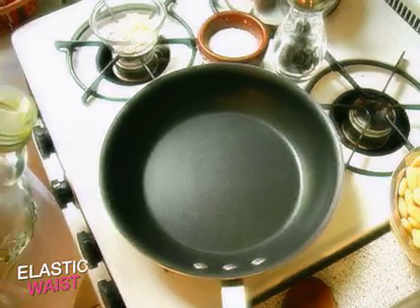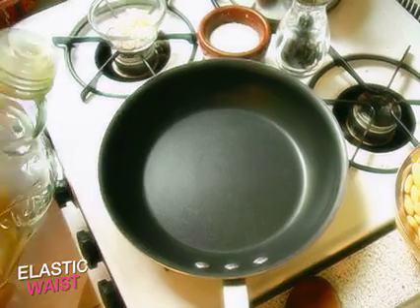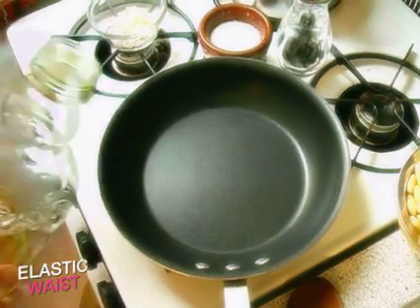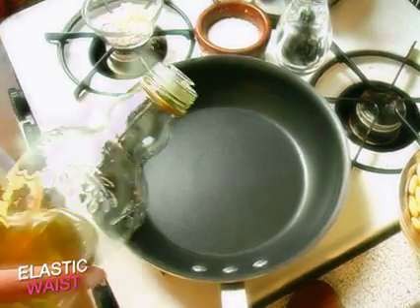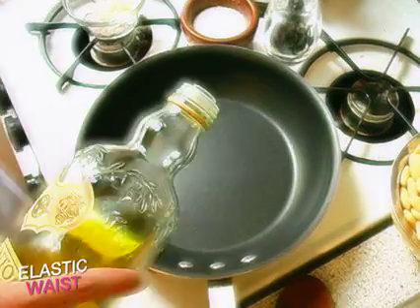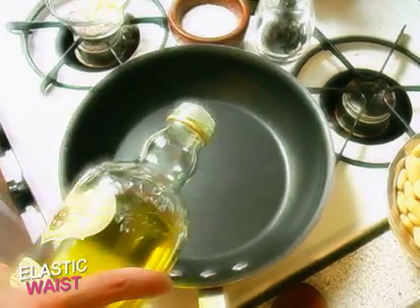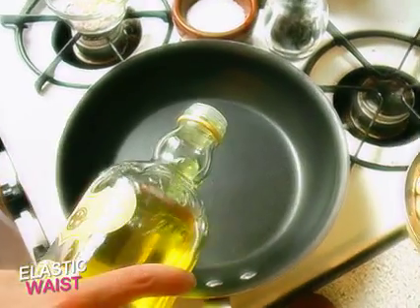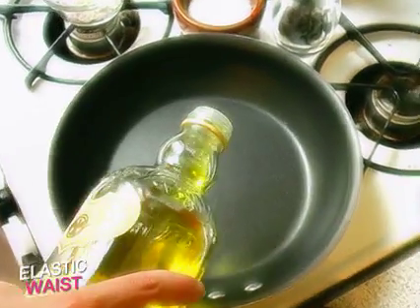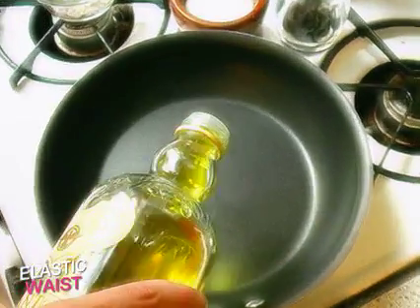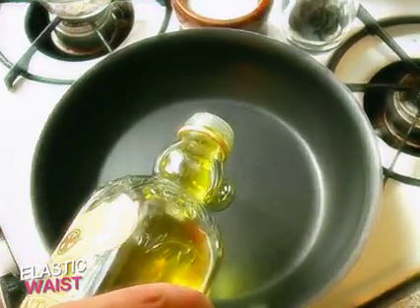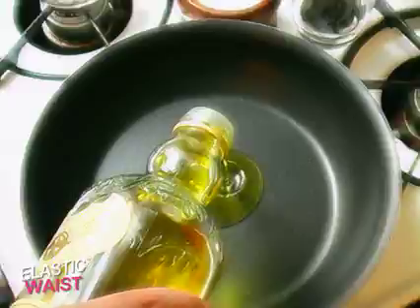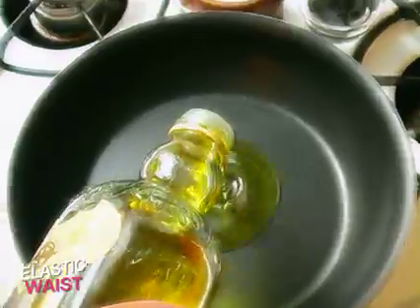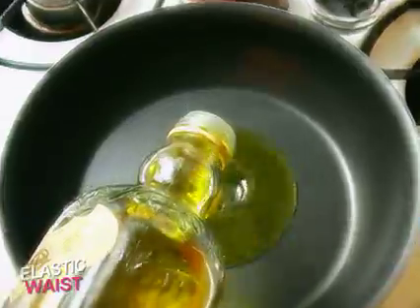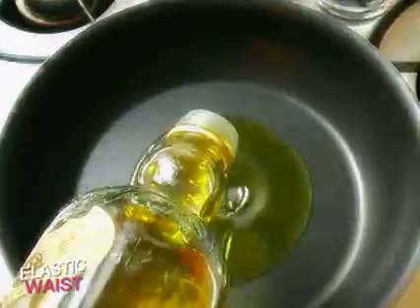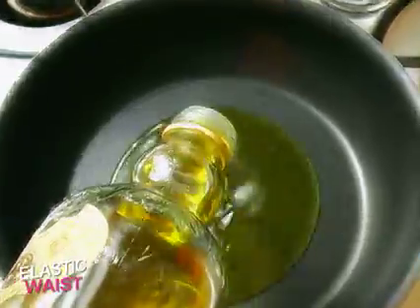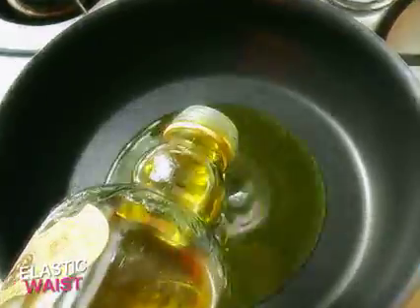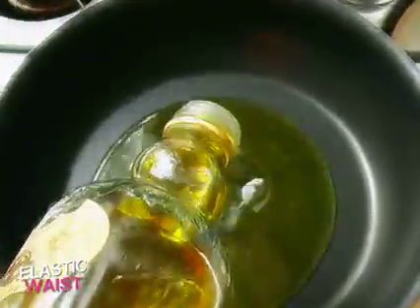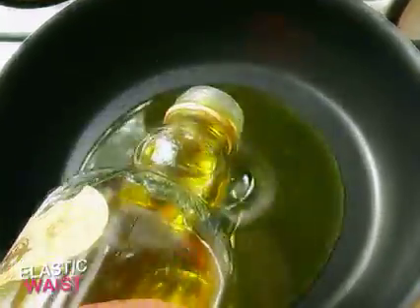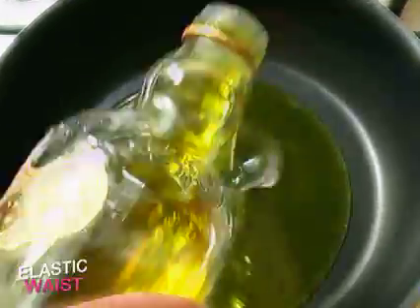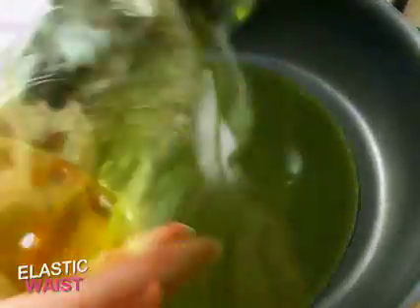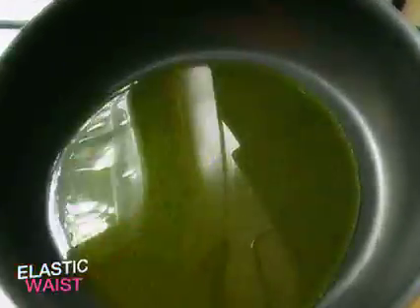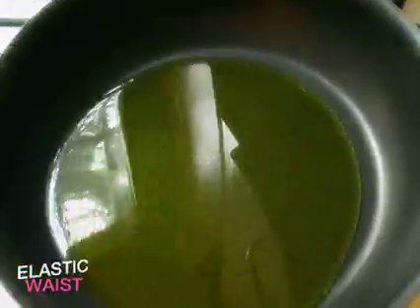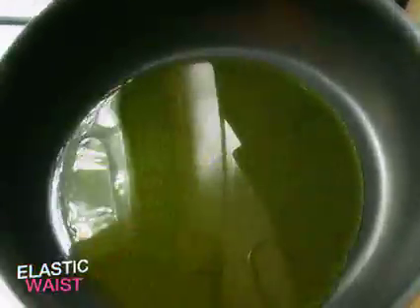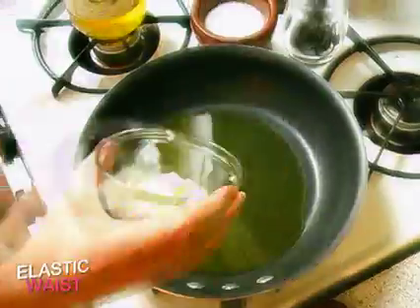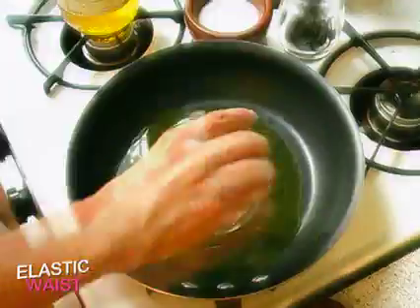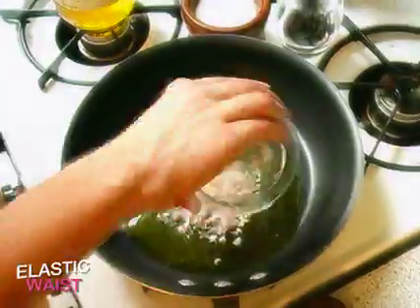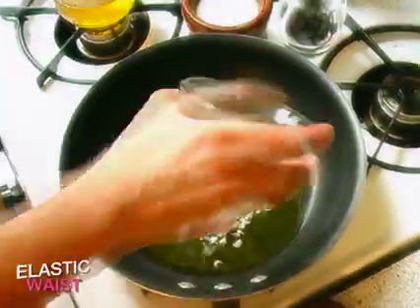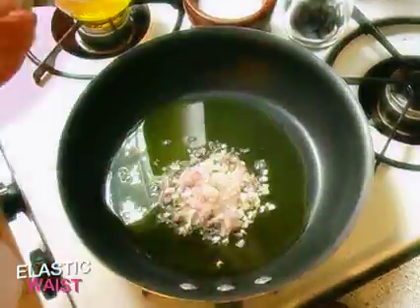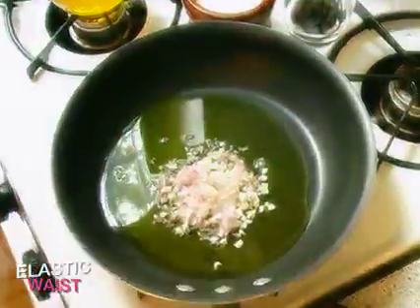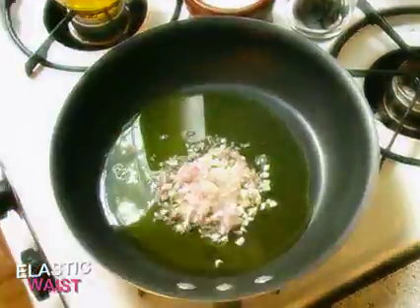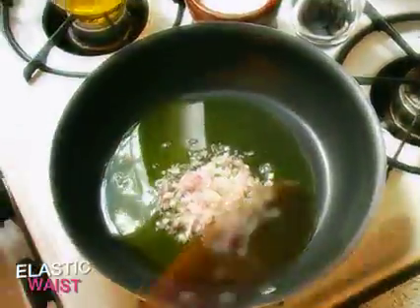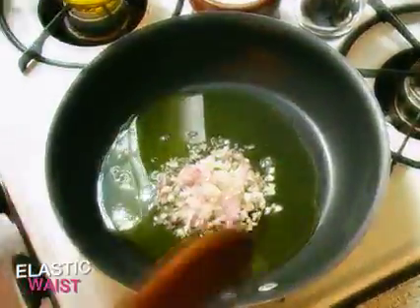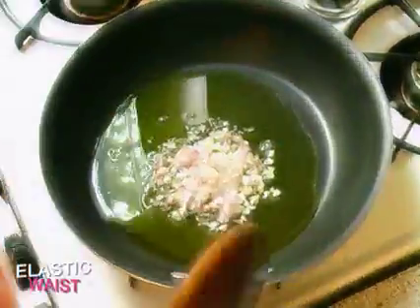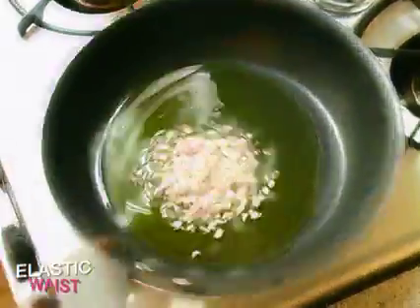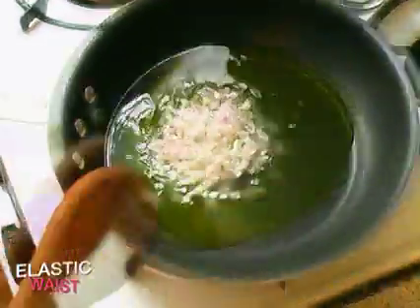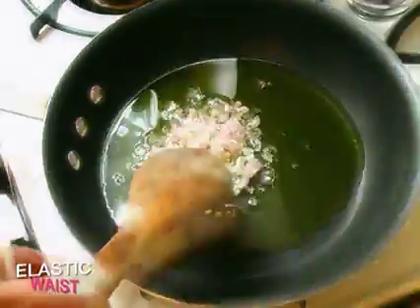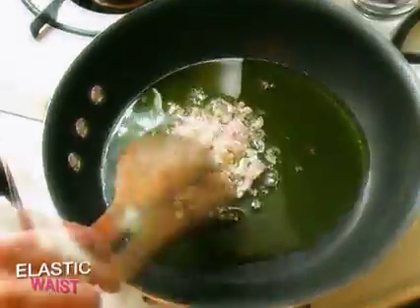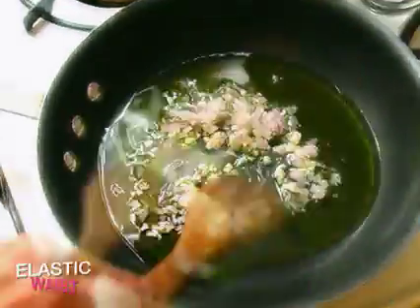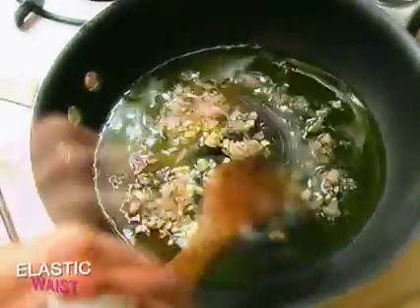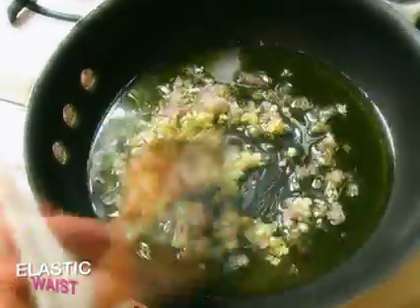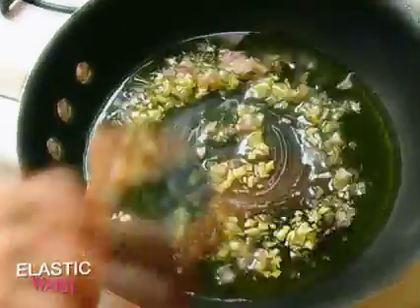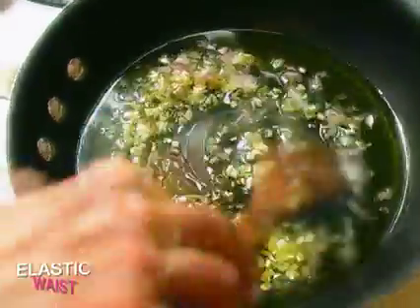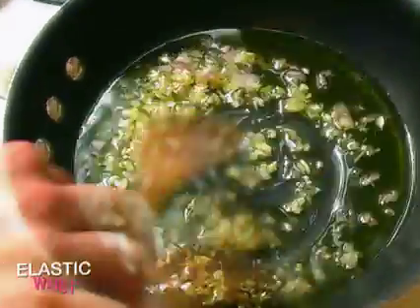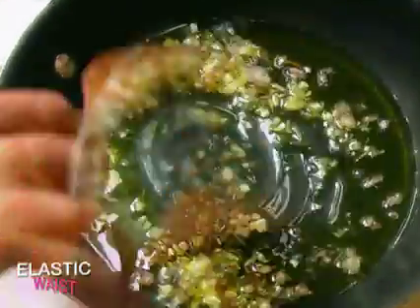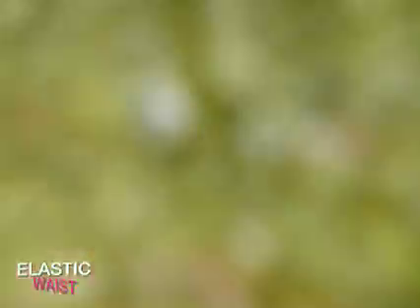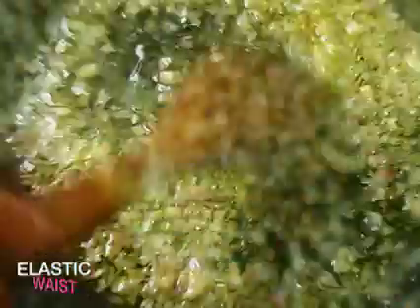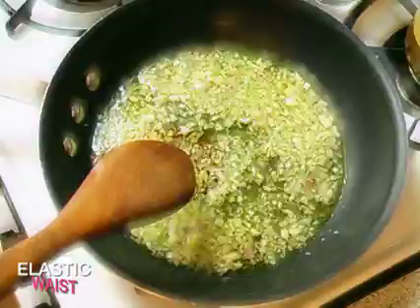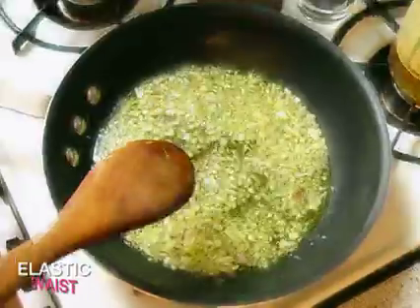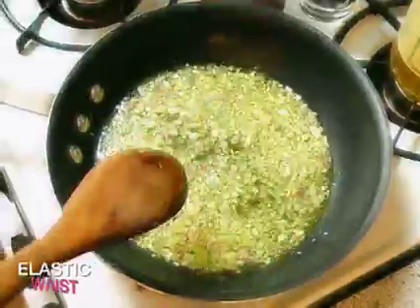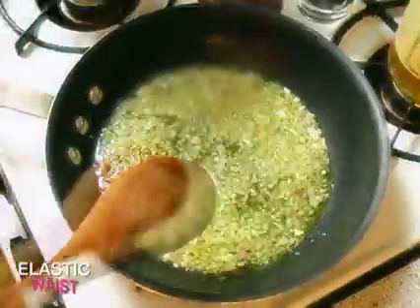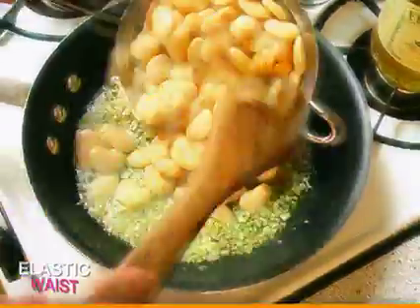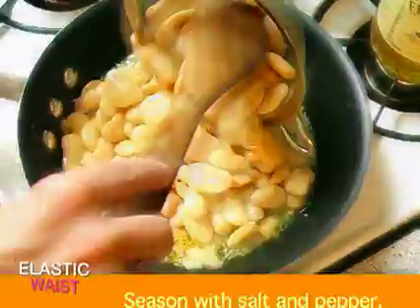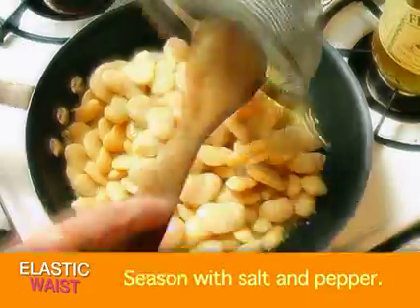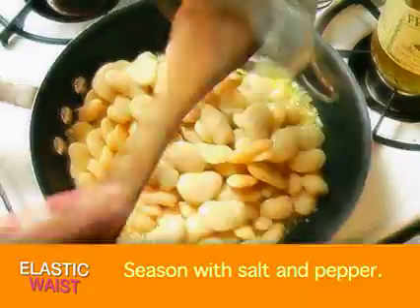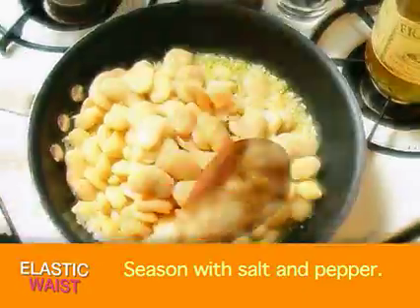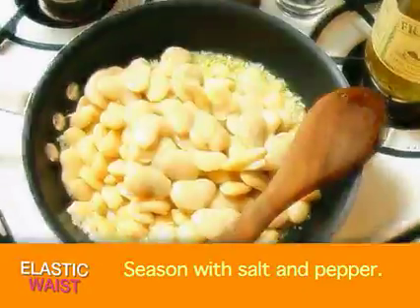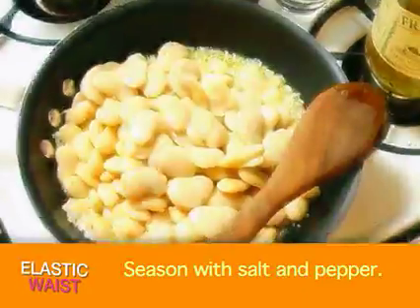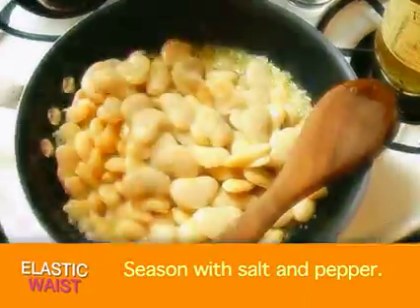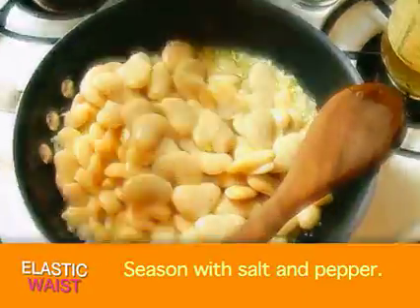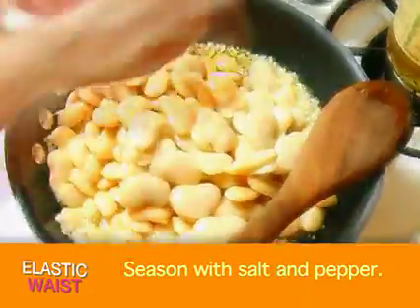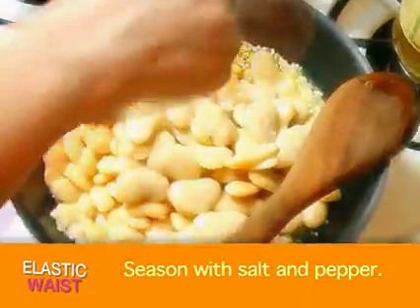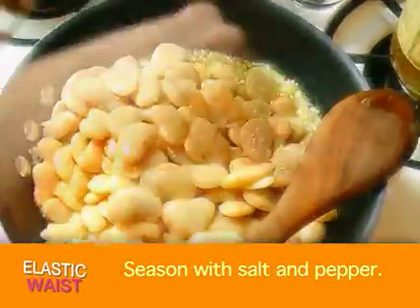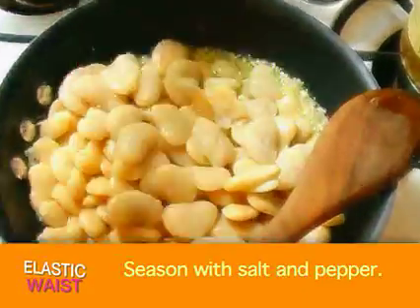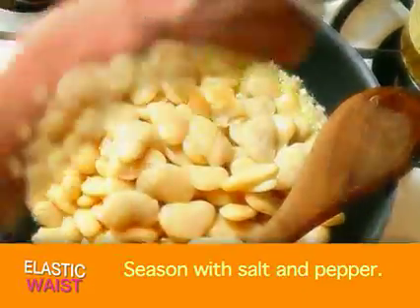Over medium heat, pour in four tablespoons of olive oil. Toss in your shallots and your garlic. When you smell it, you know it's time to pour in the beans.